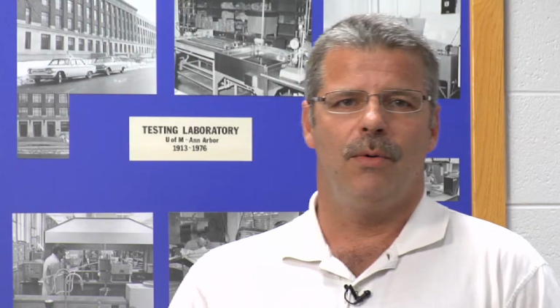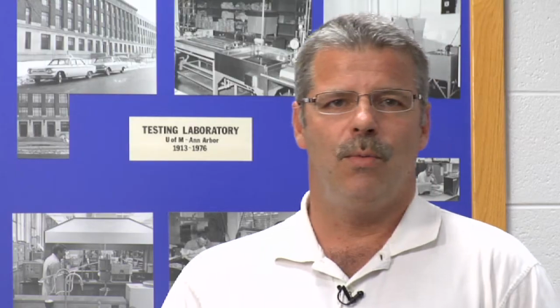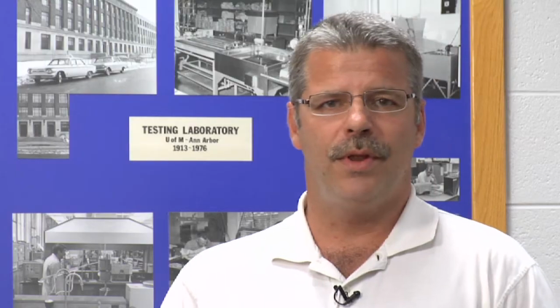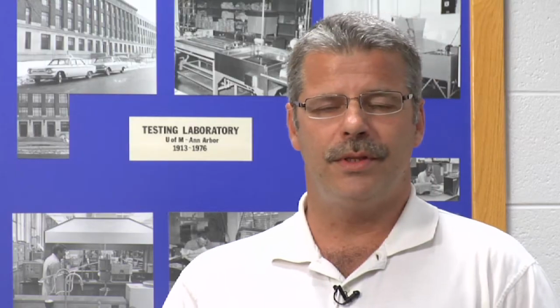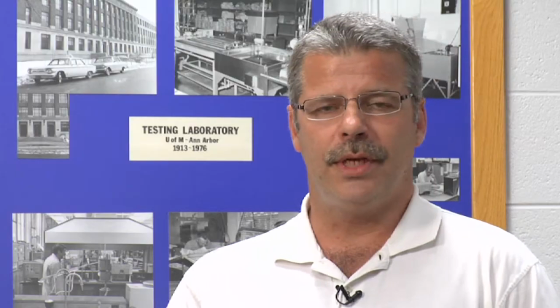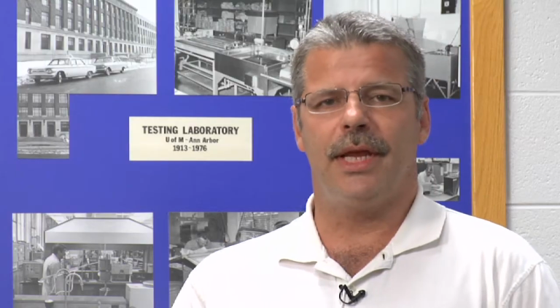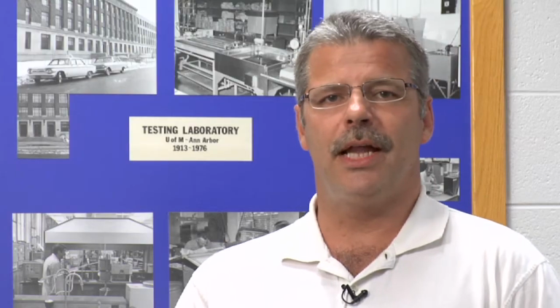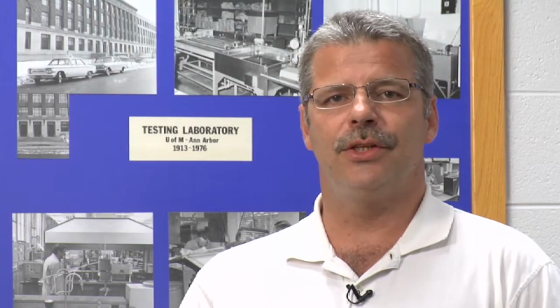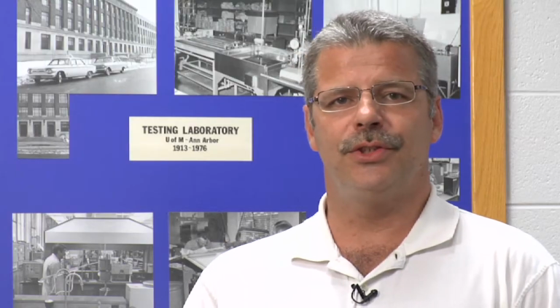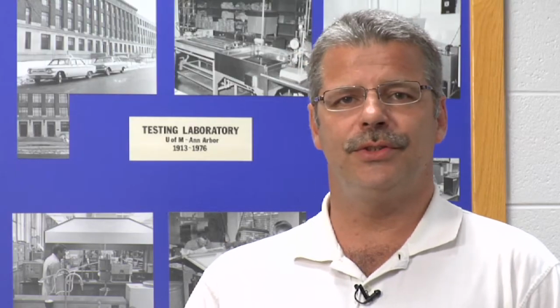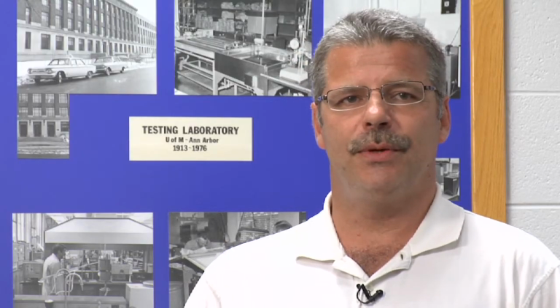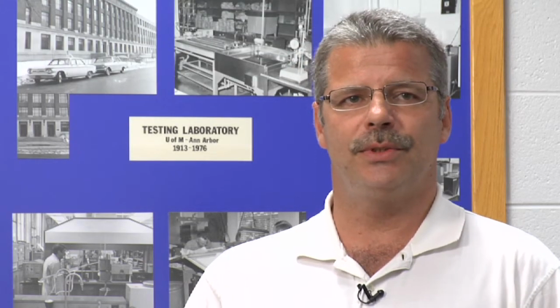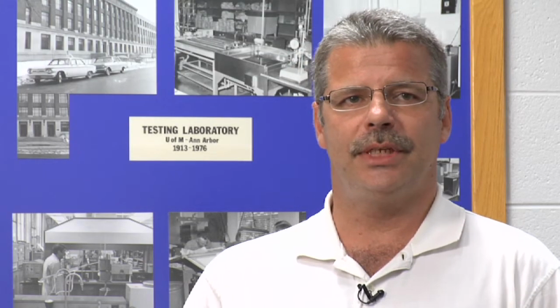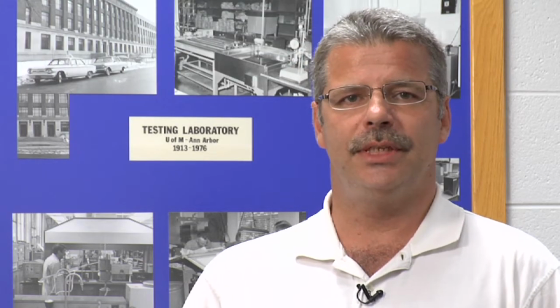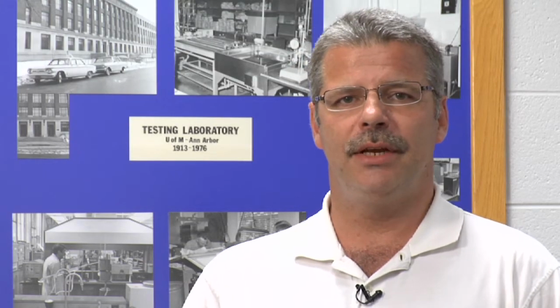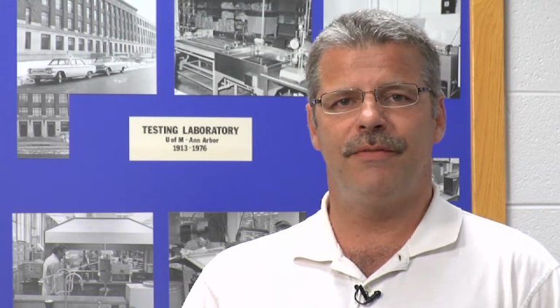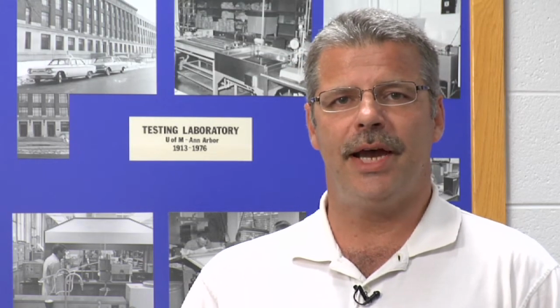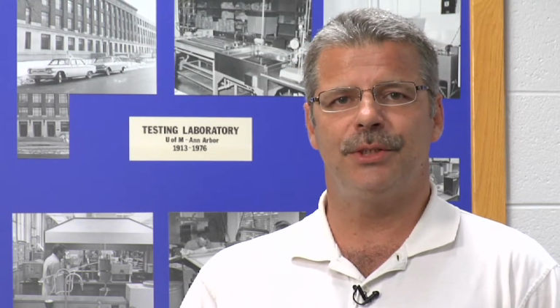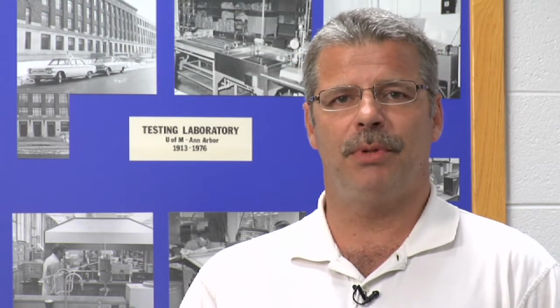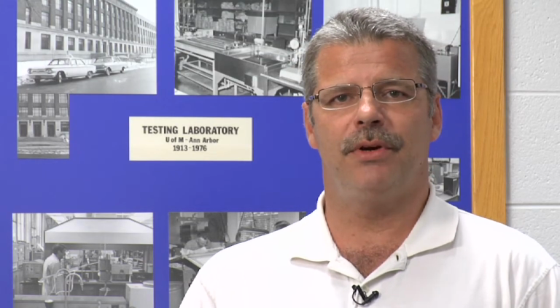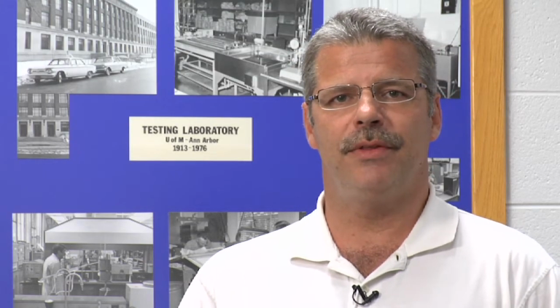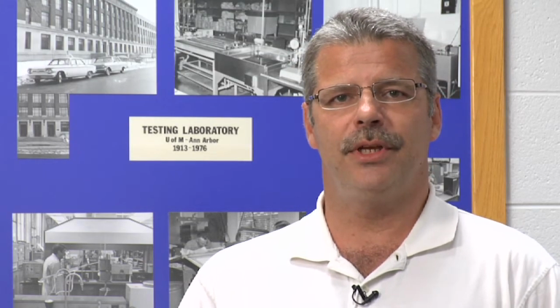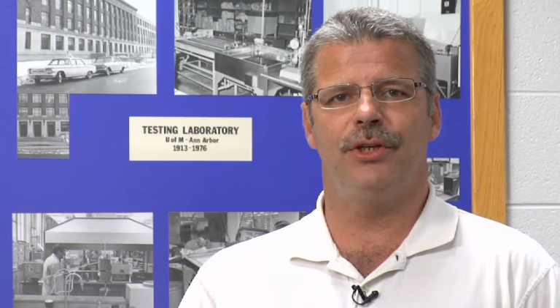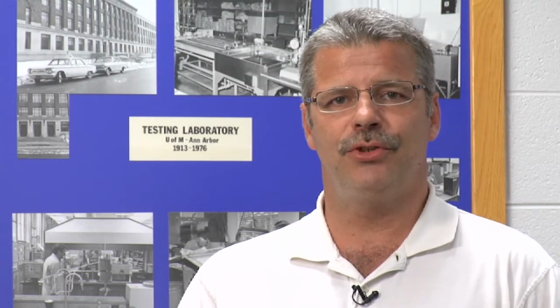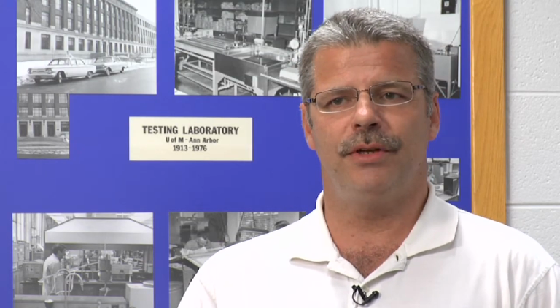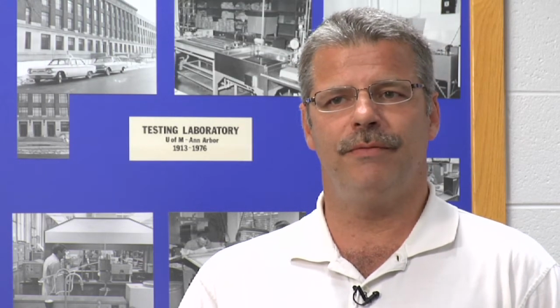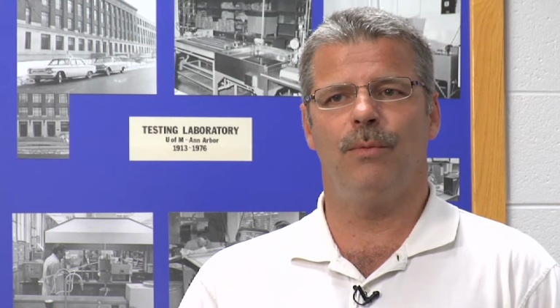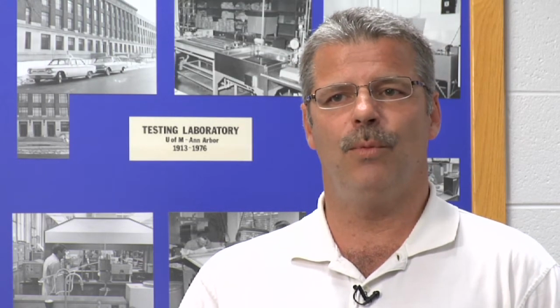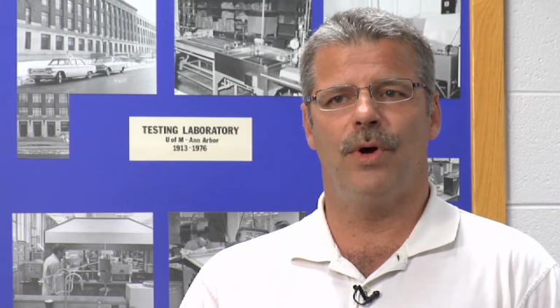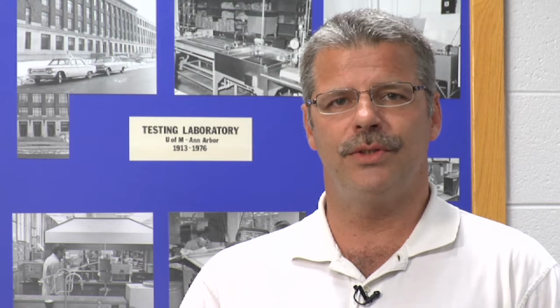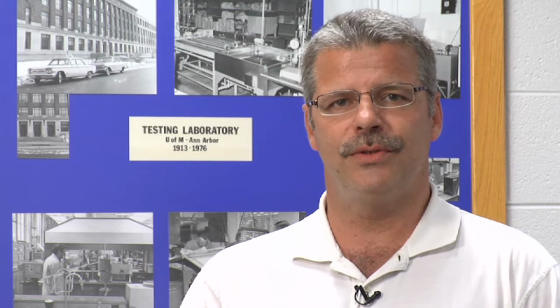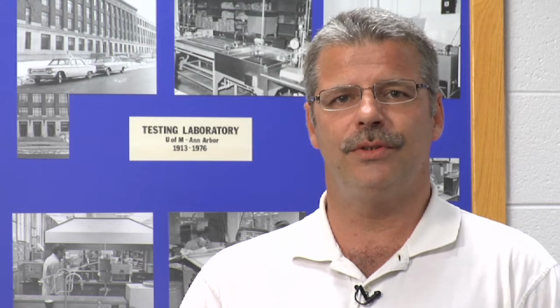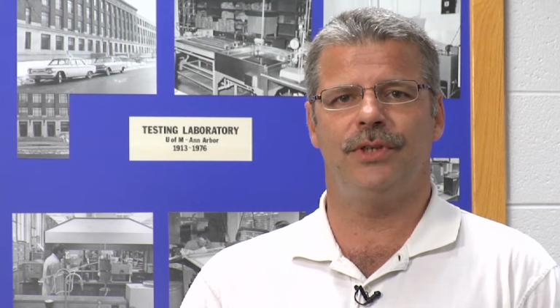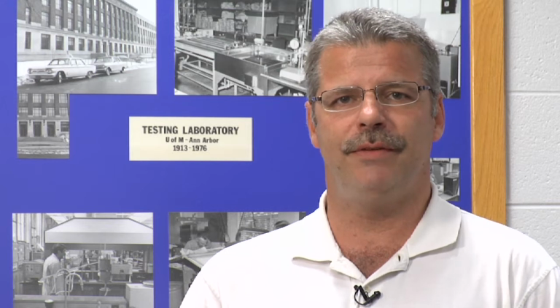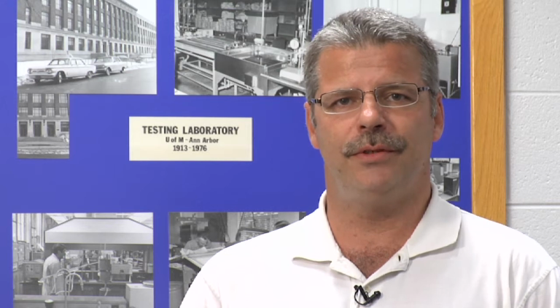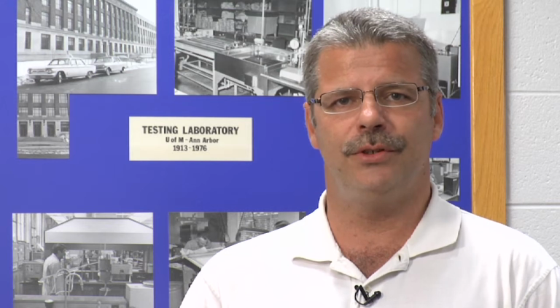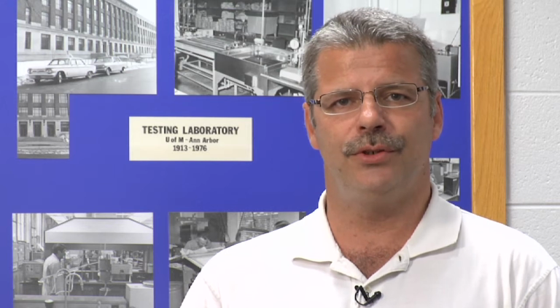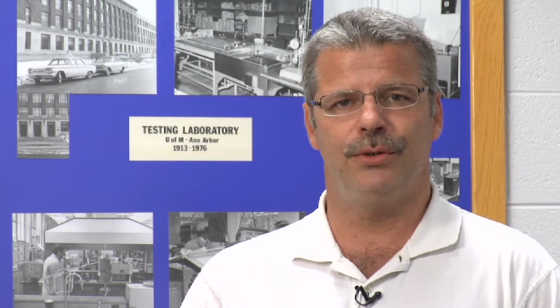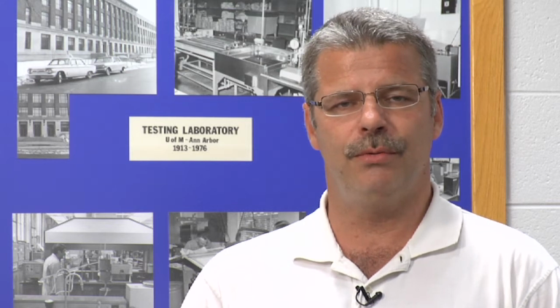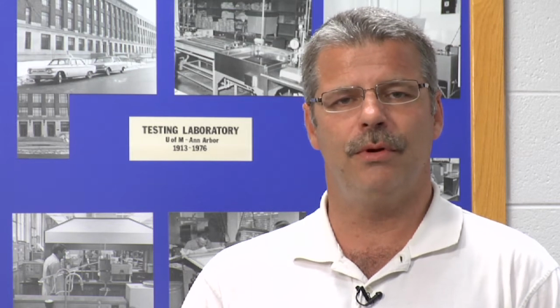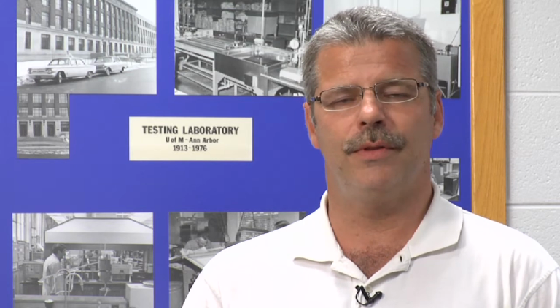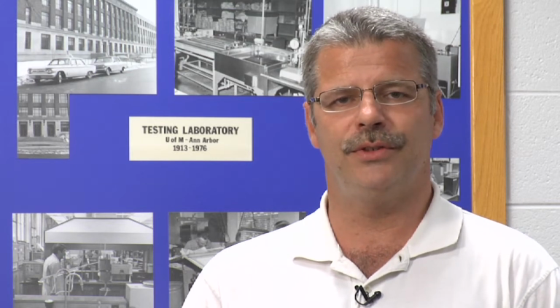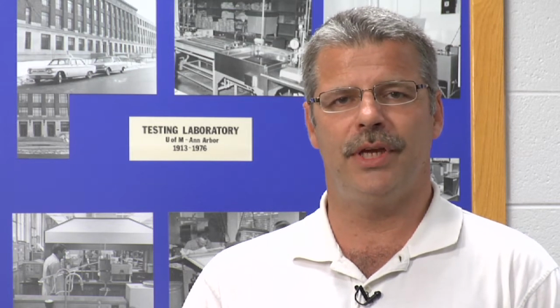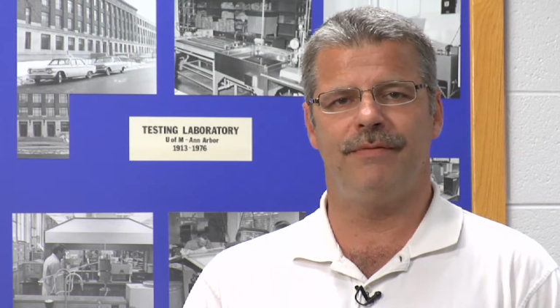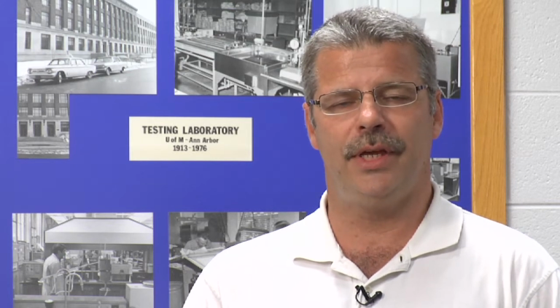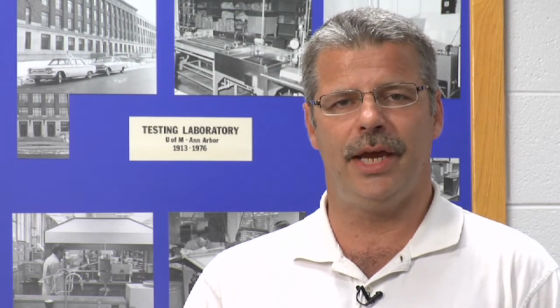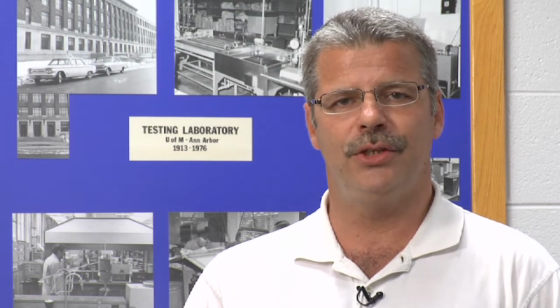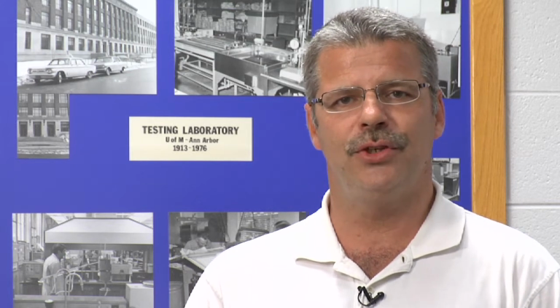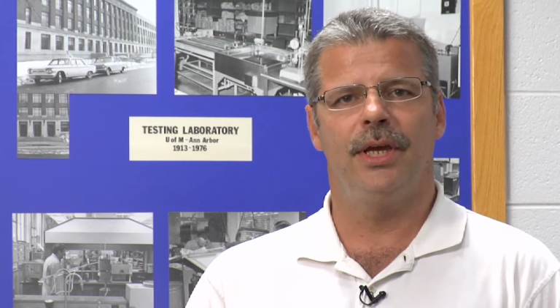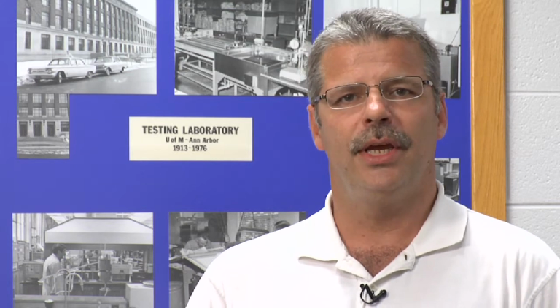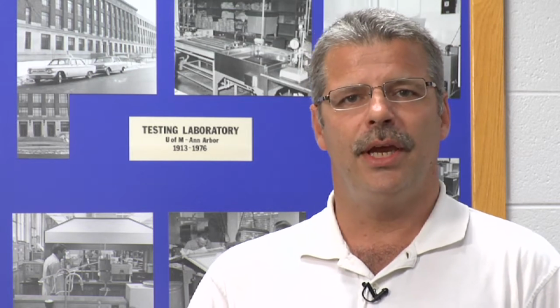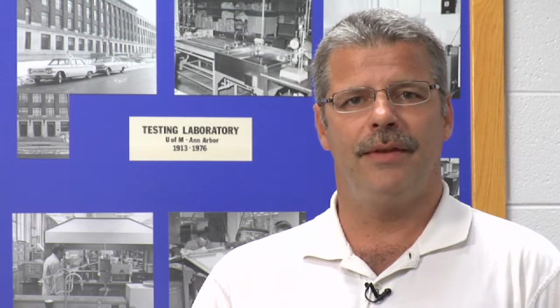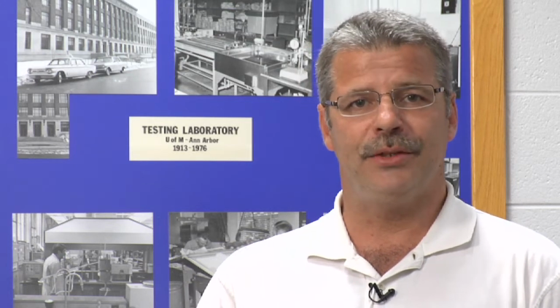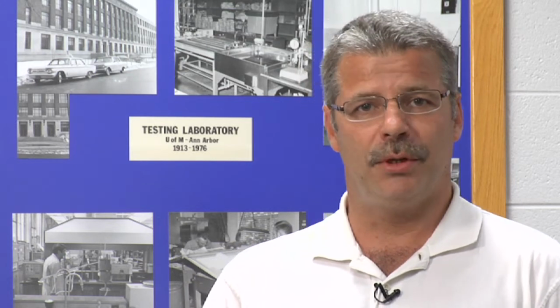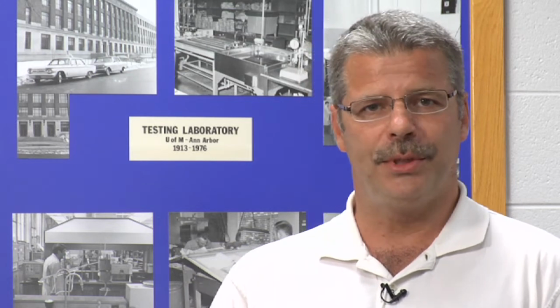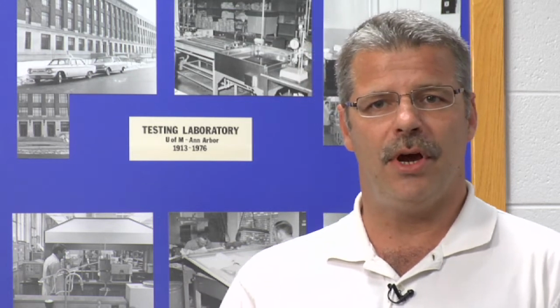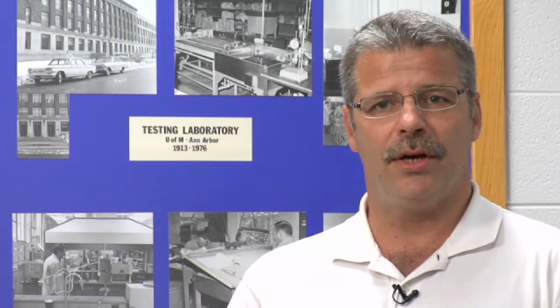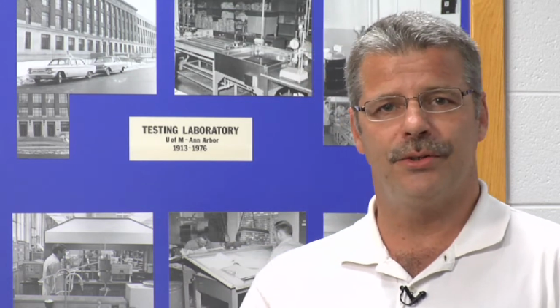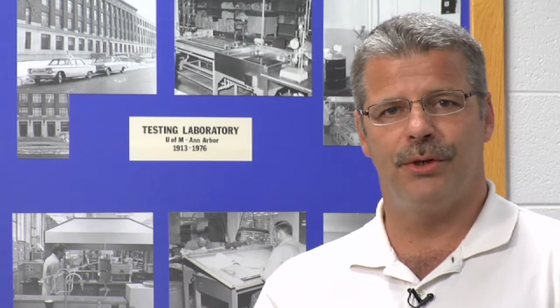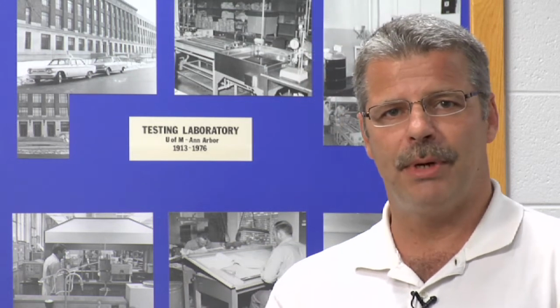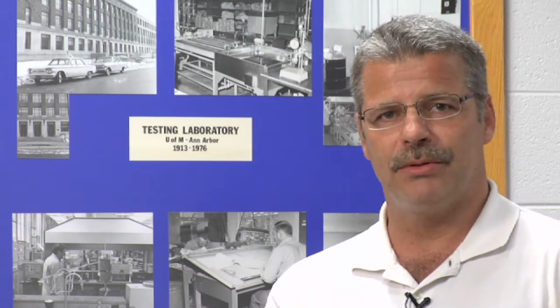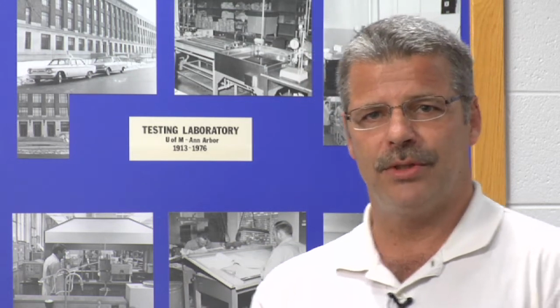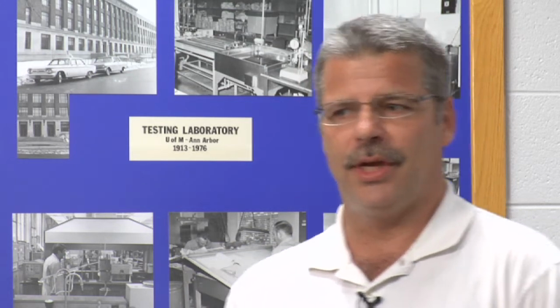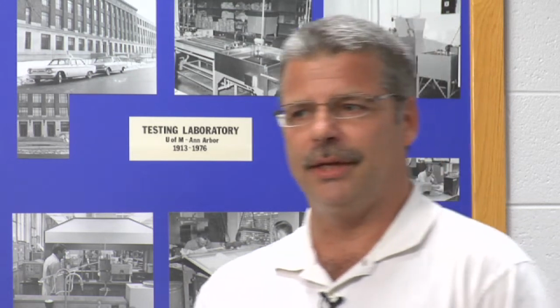One of the technologies that was identified as part of the initiative was the Safety Shoe, or the Safety Edge, and that's what I'll be talking to you about today.